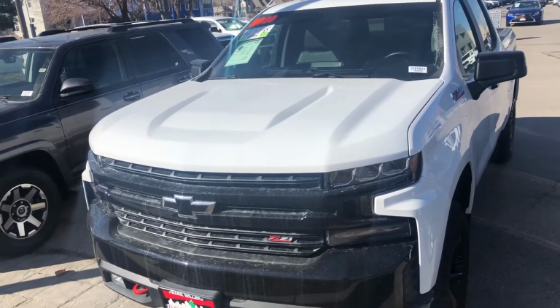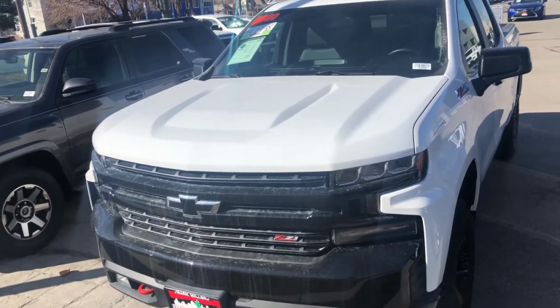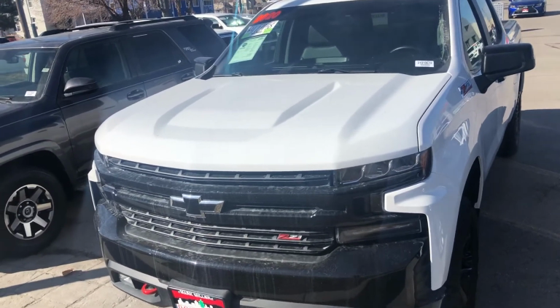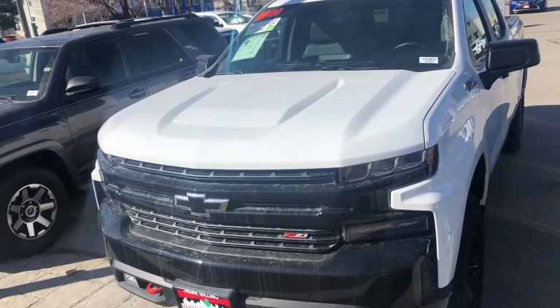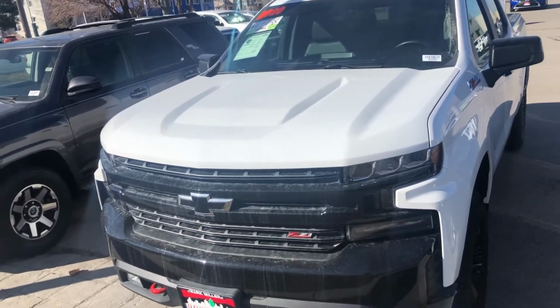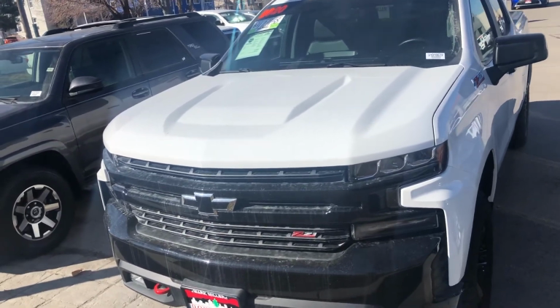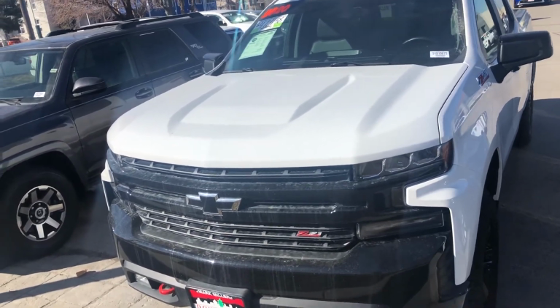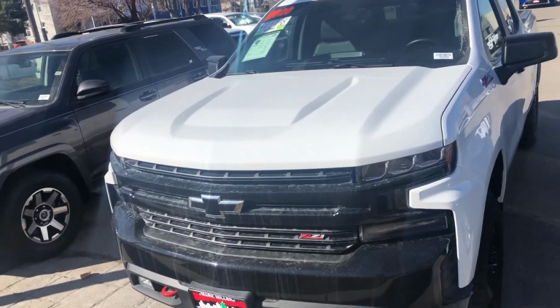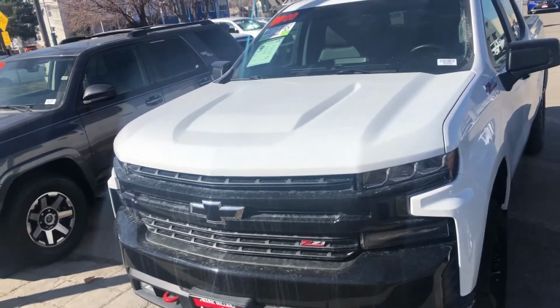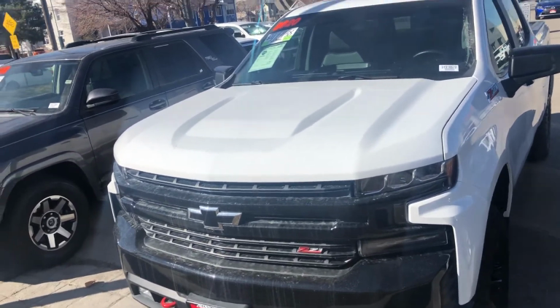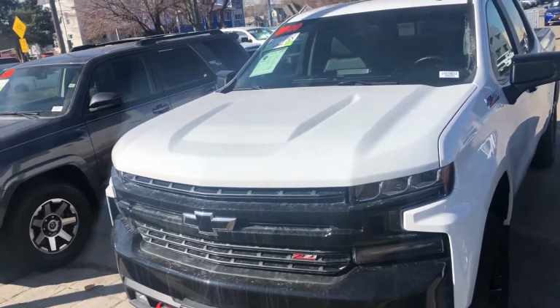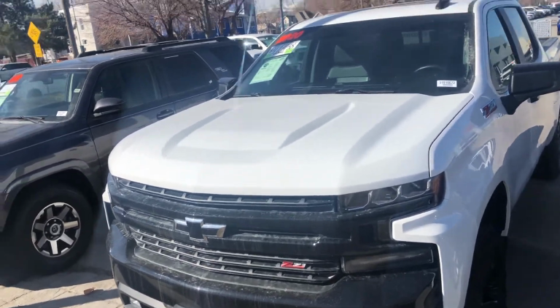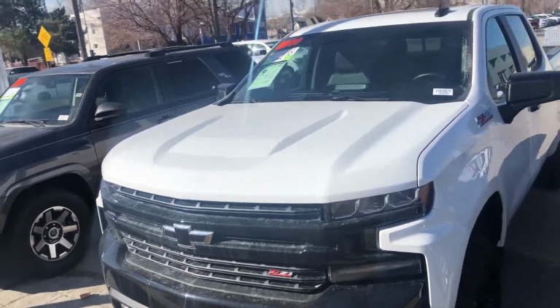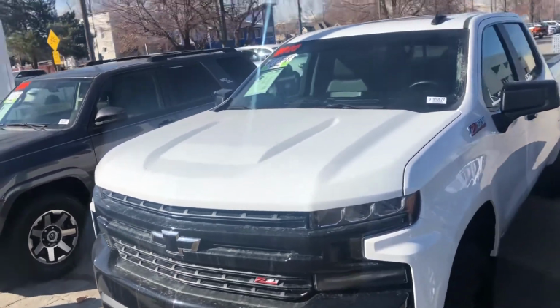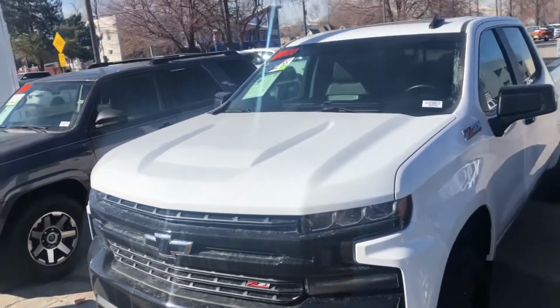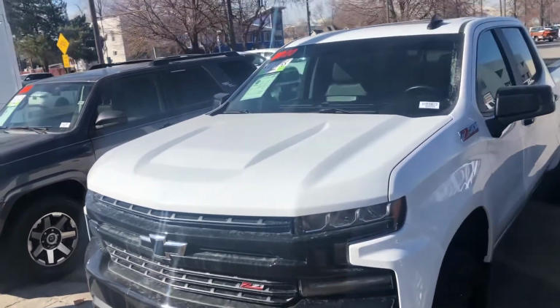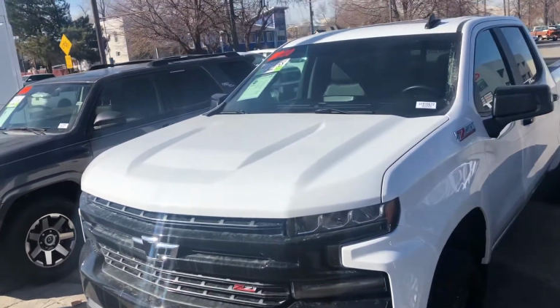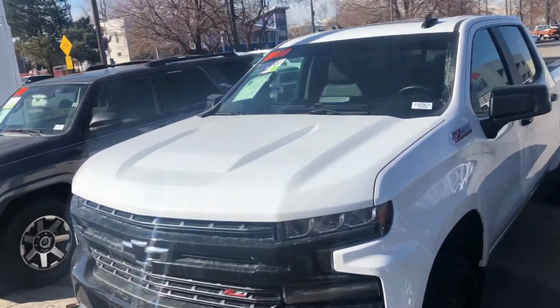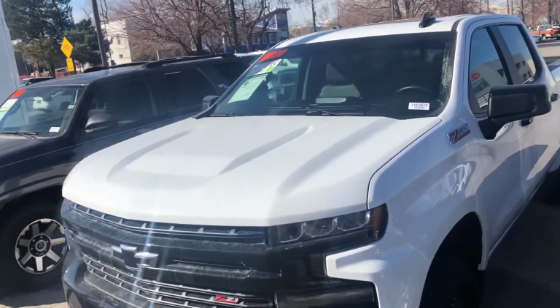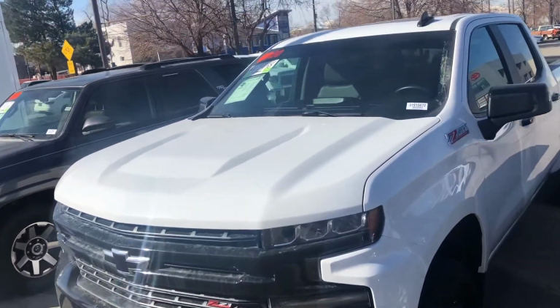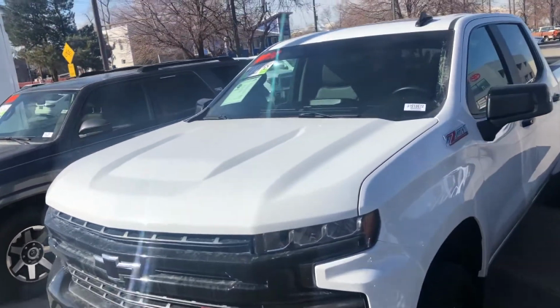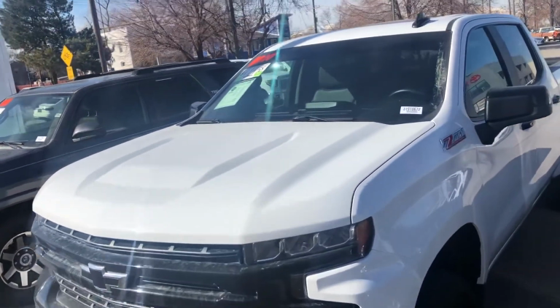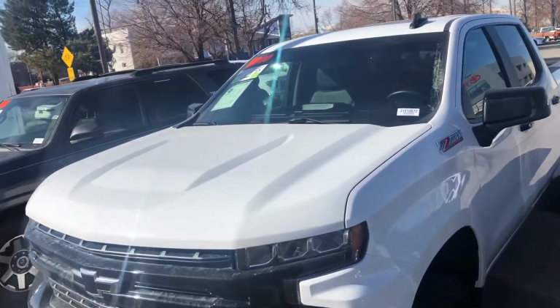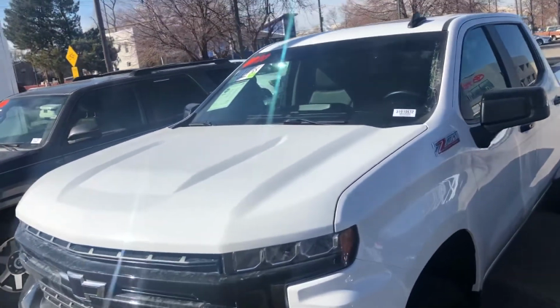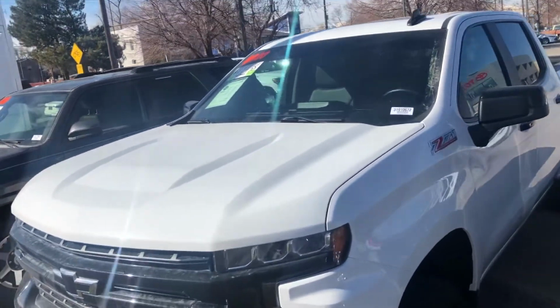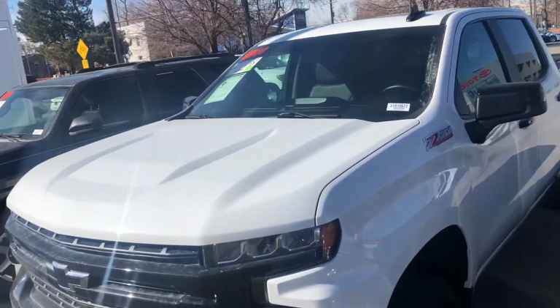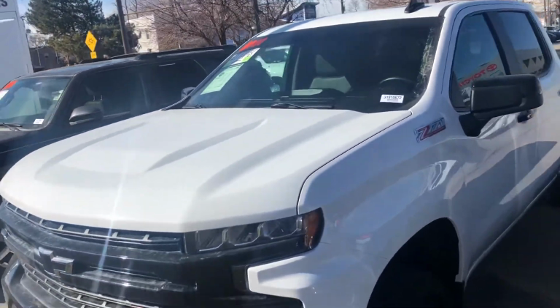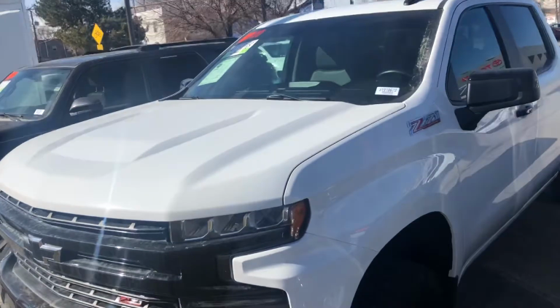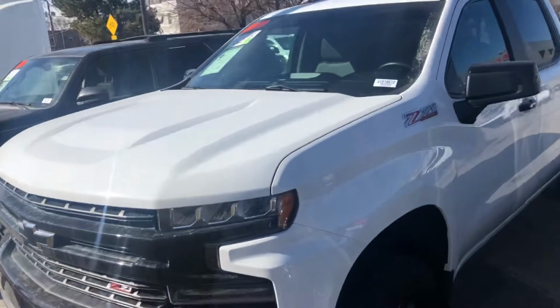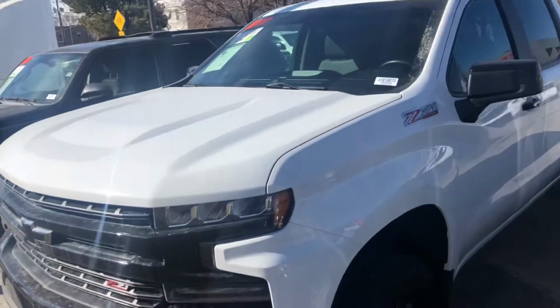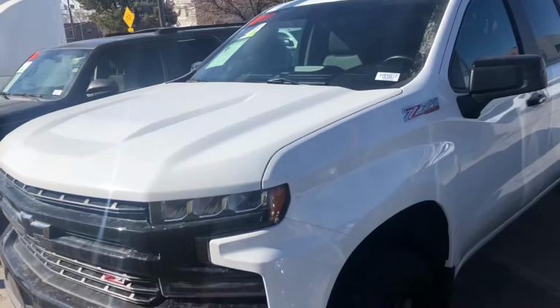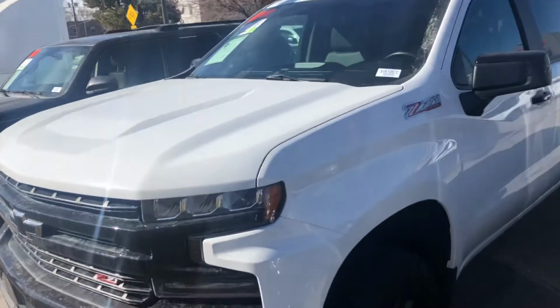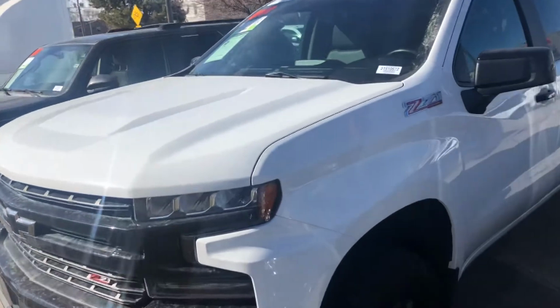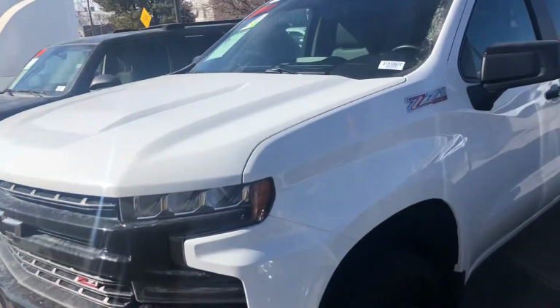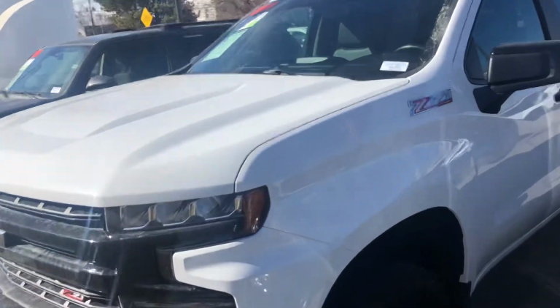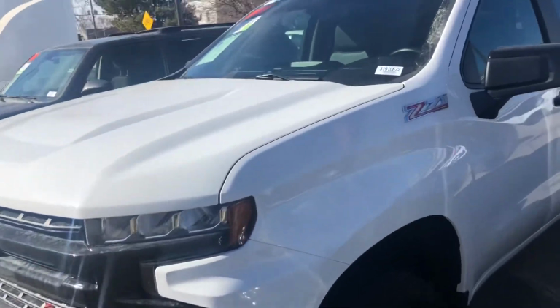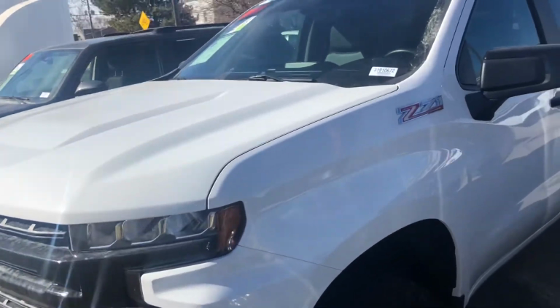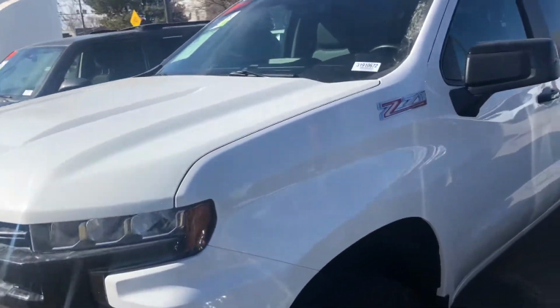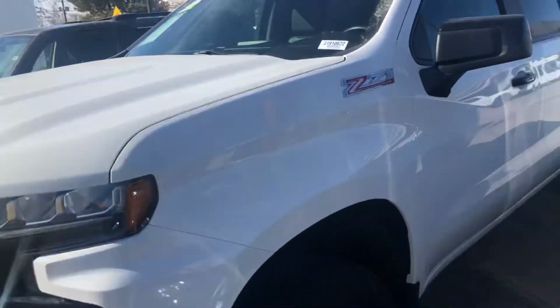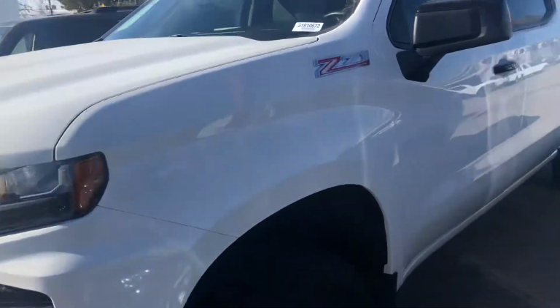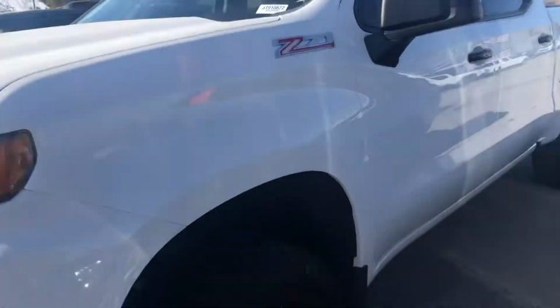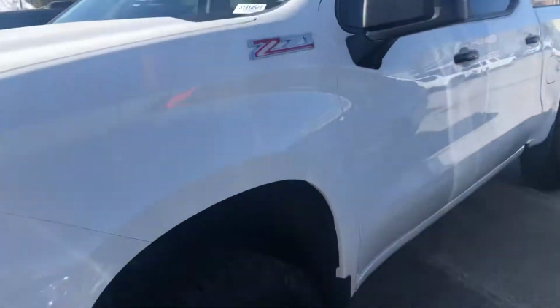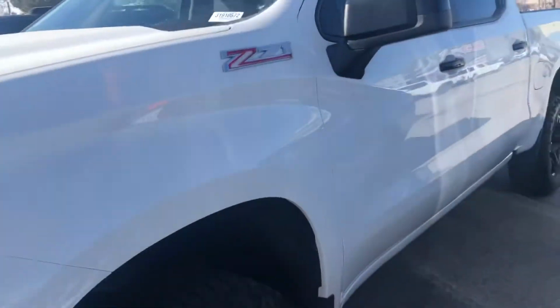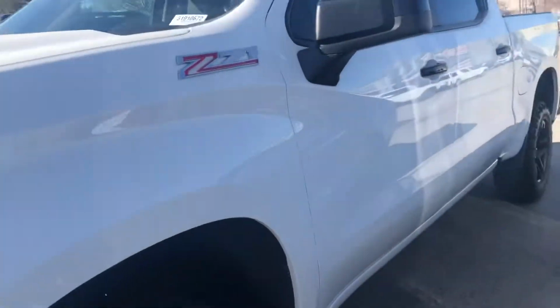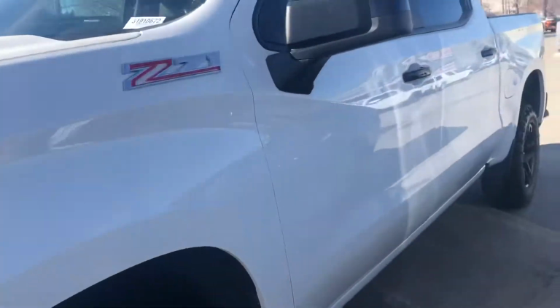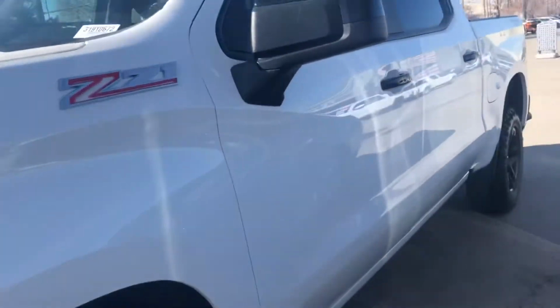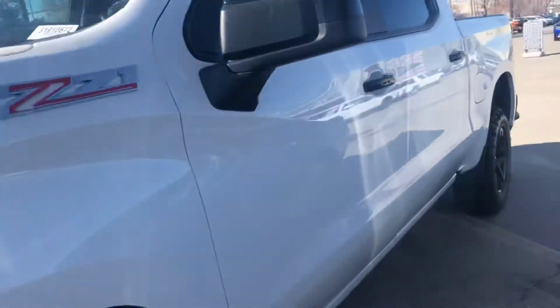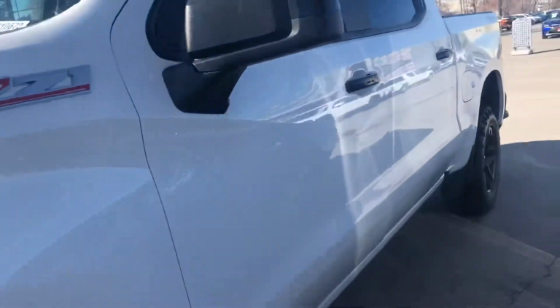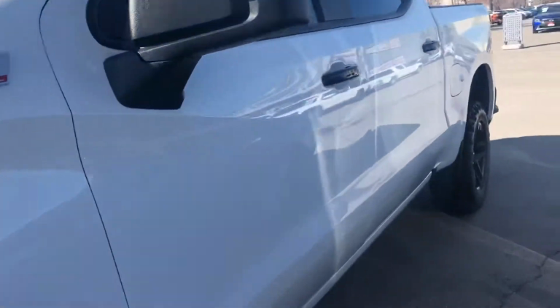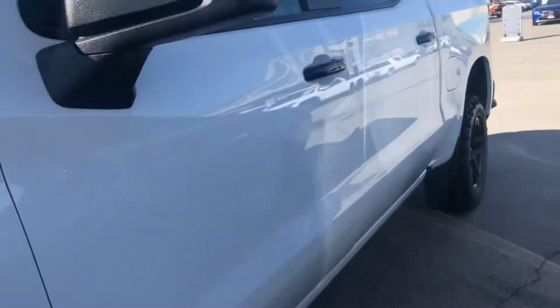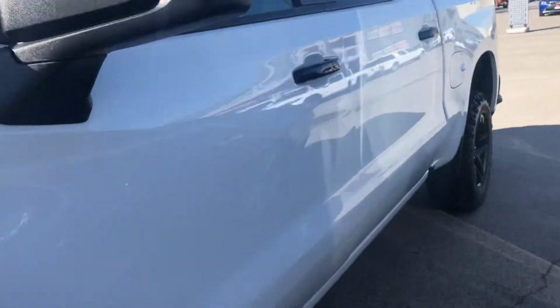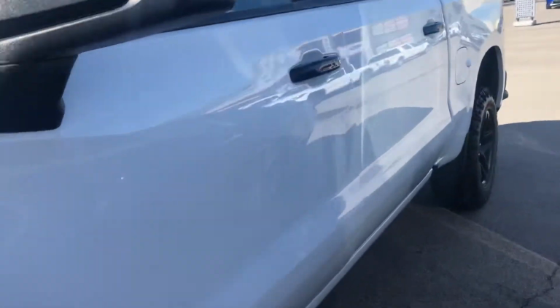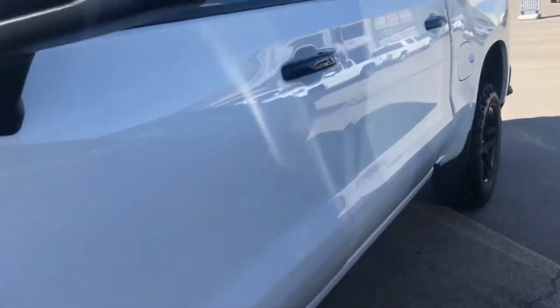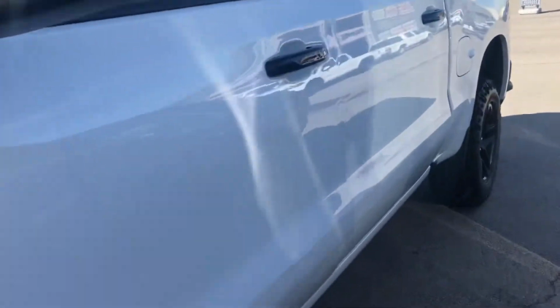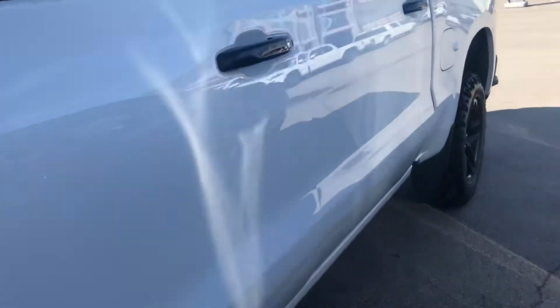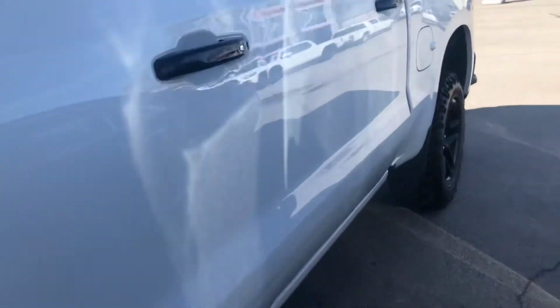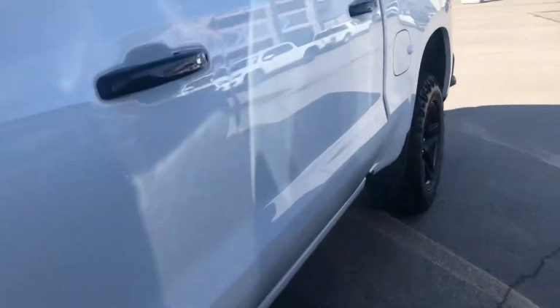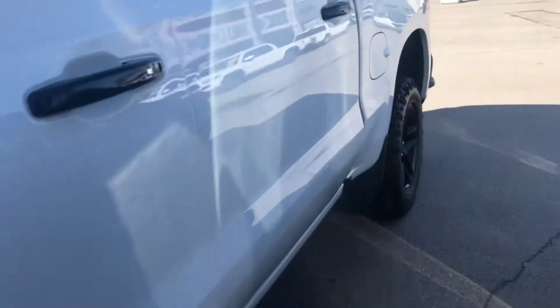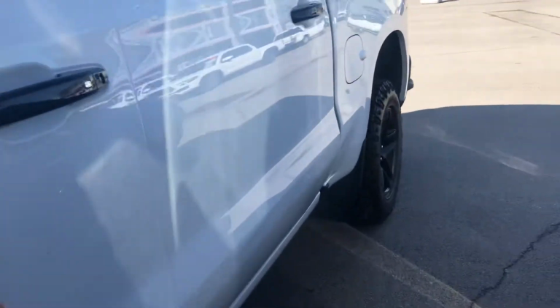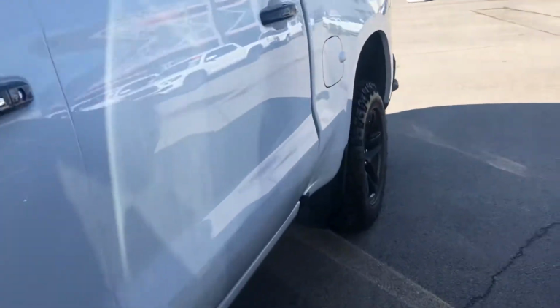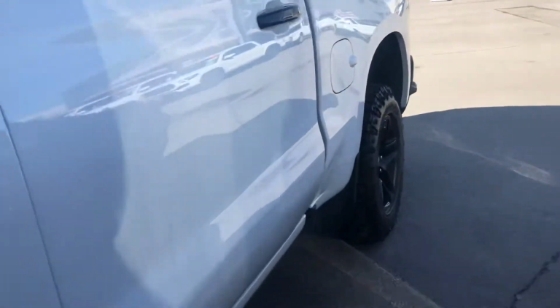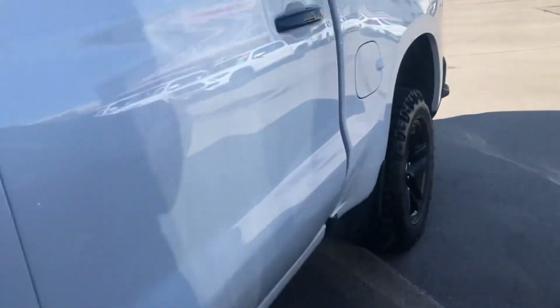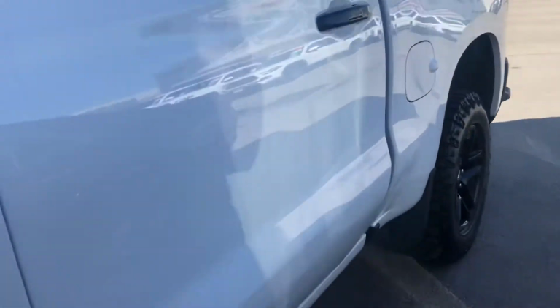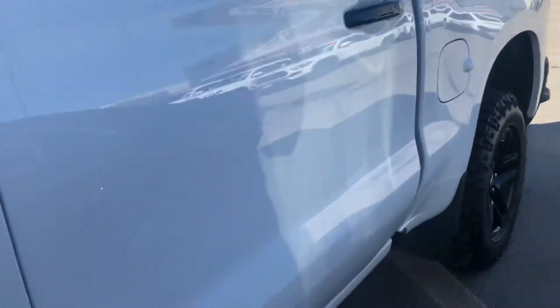Hello, this is Sam here from Mark Miller Toyota. Right here I have for you is our 2020 Chevy Silverado in the color white.